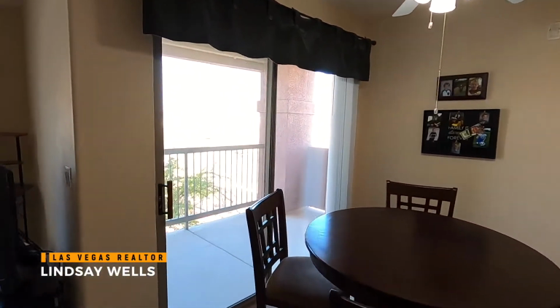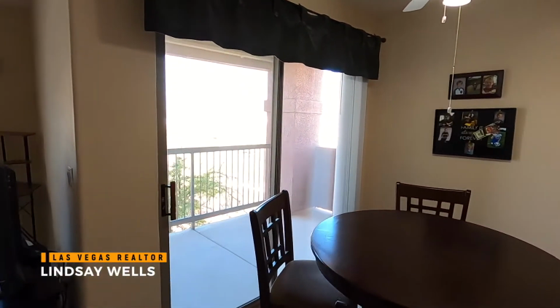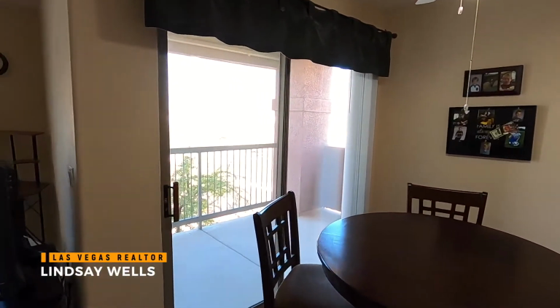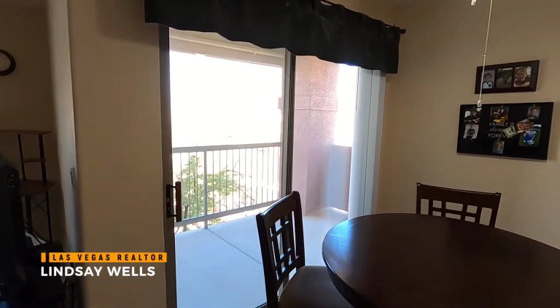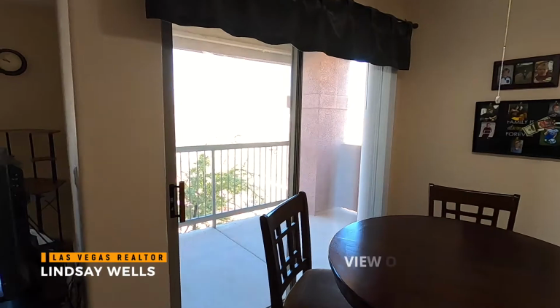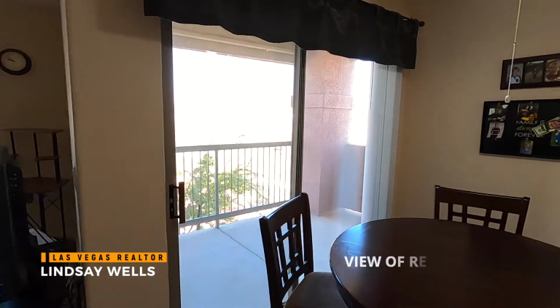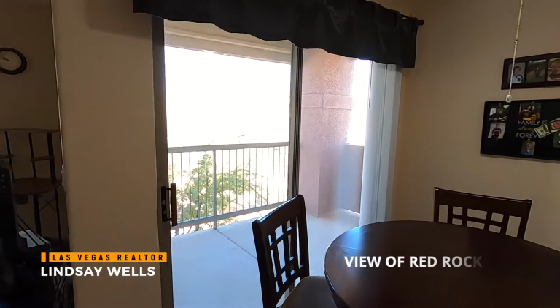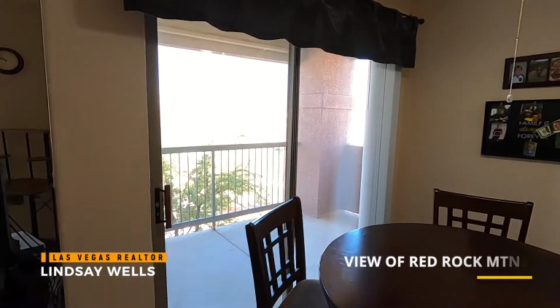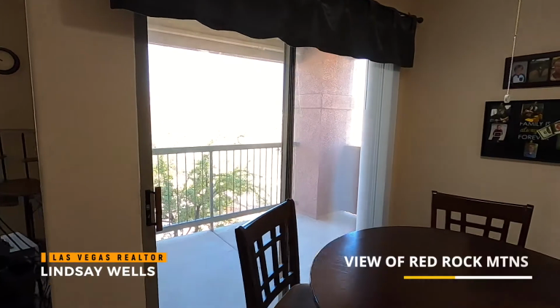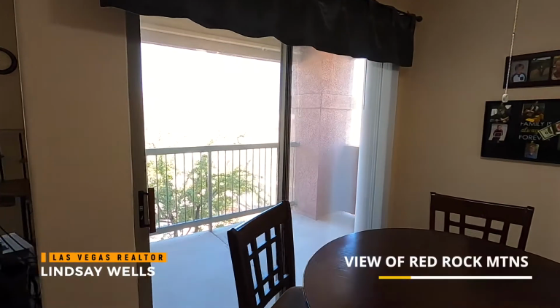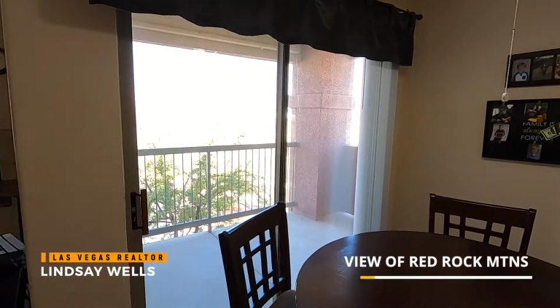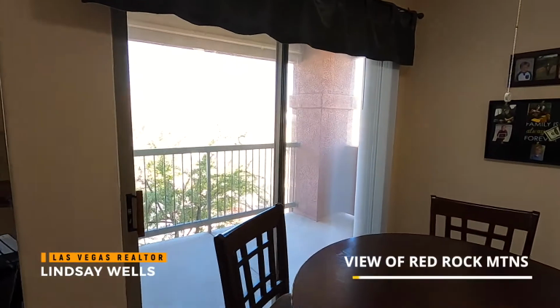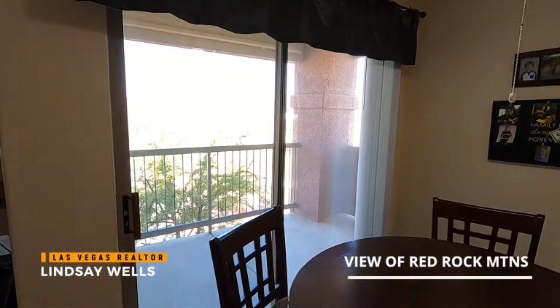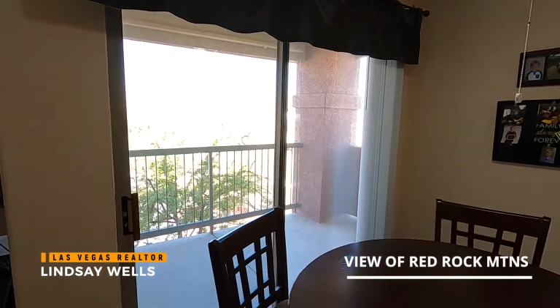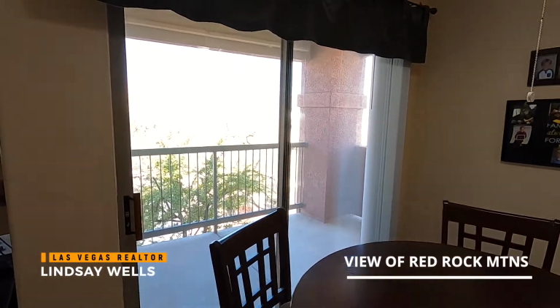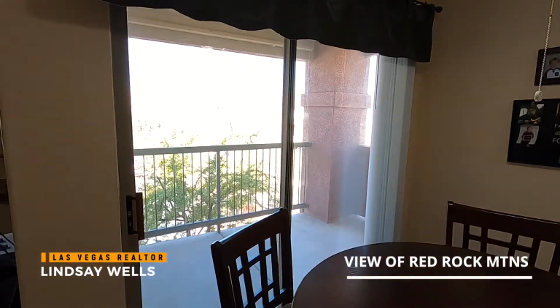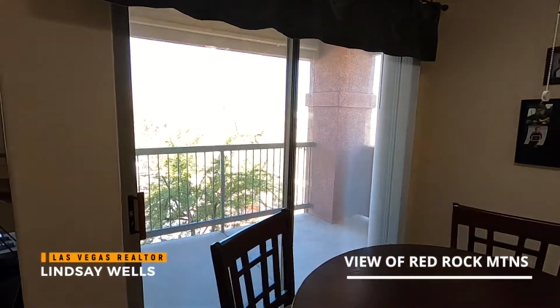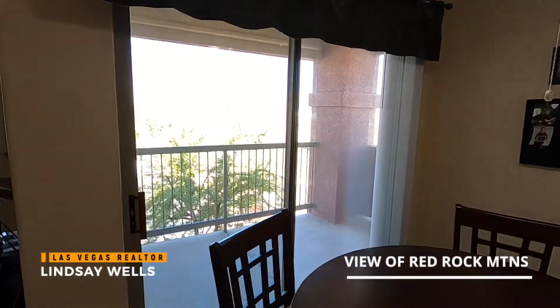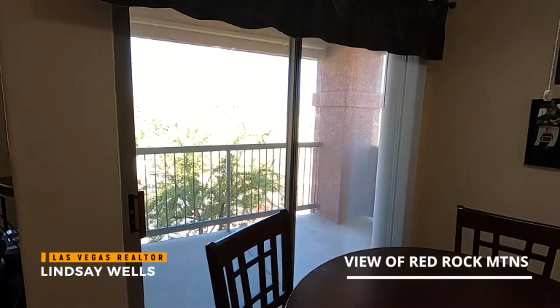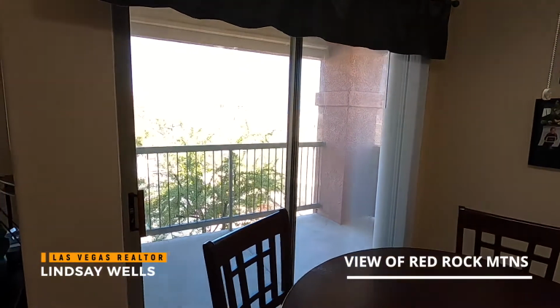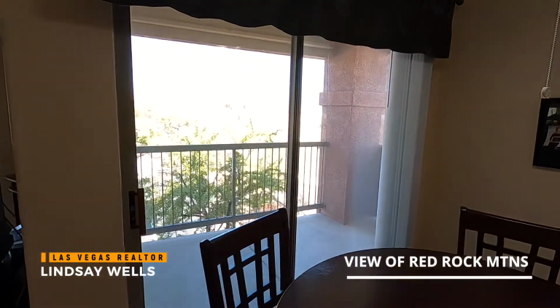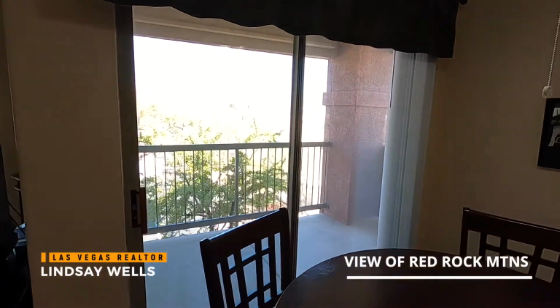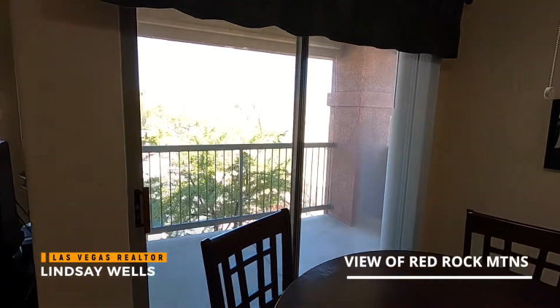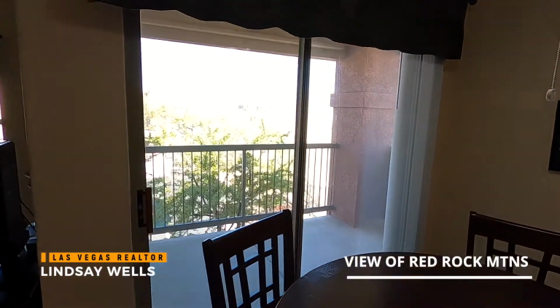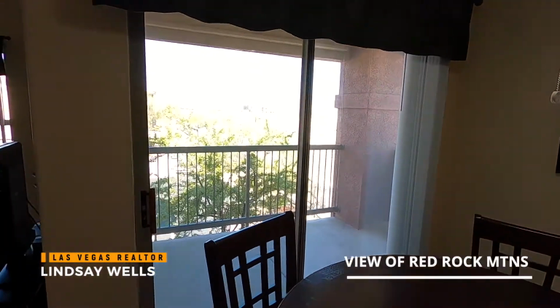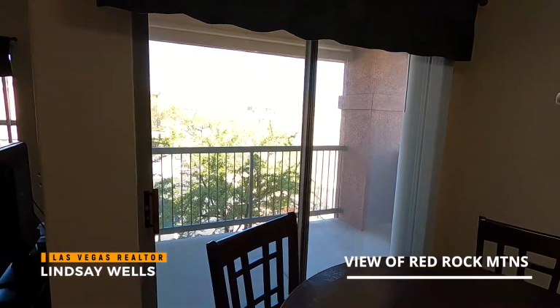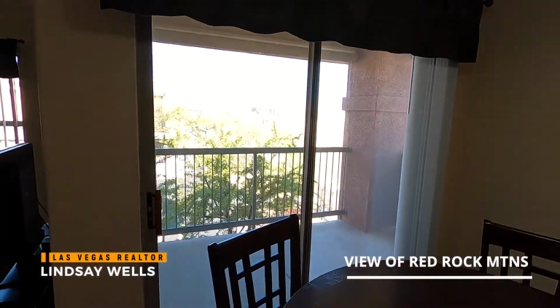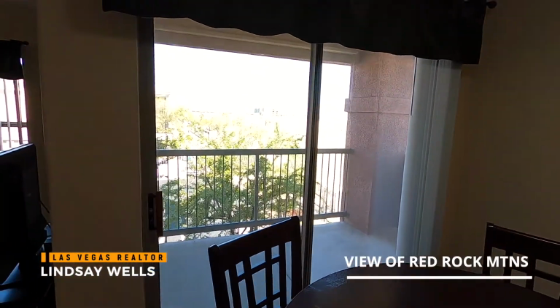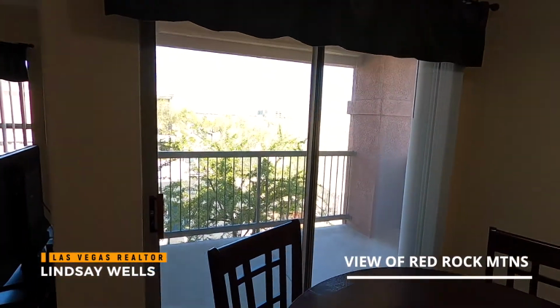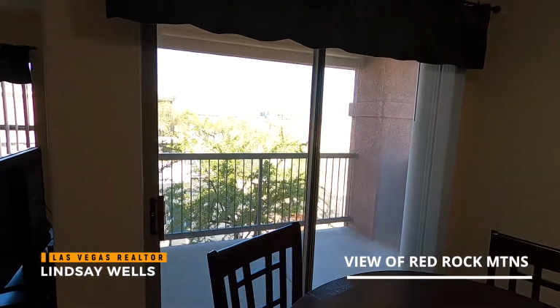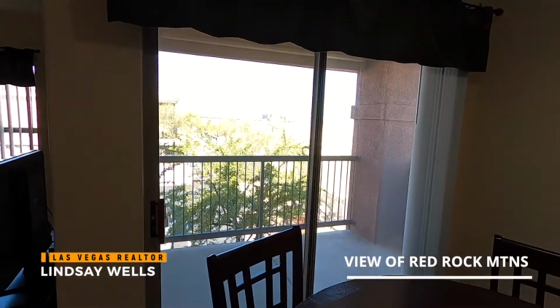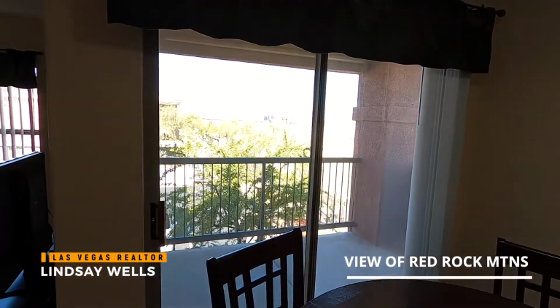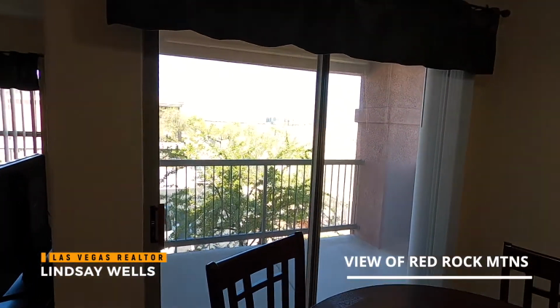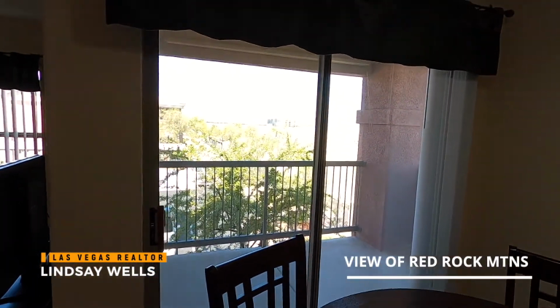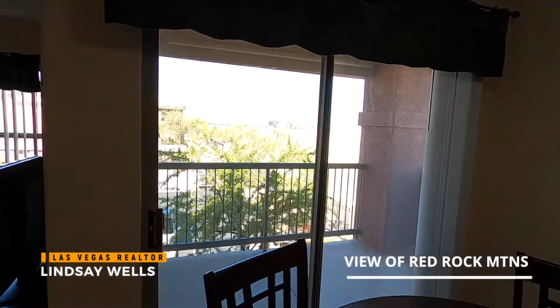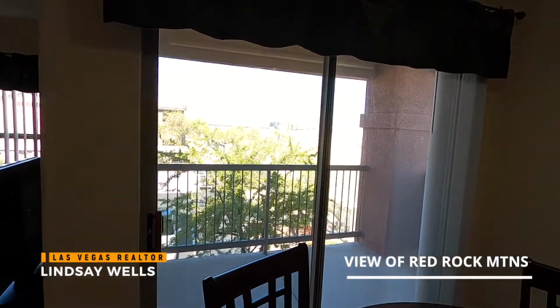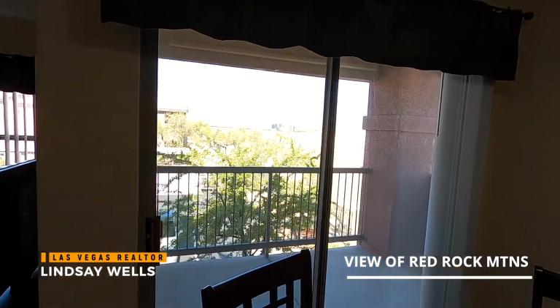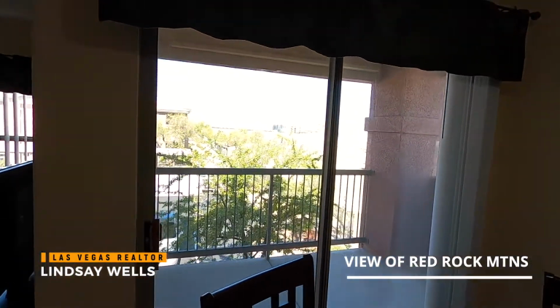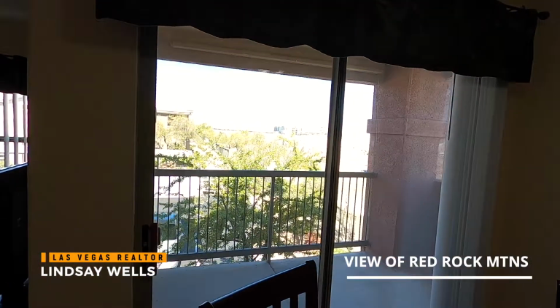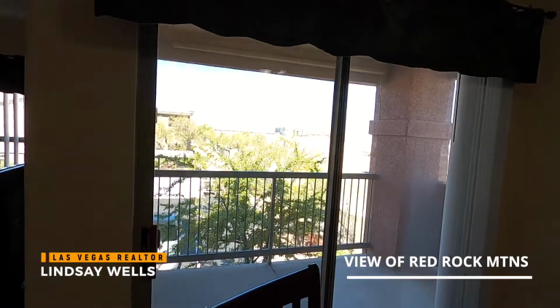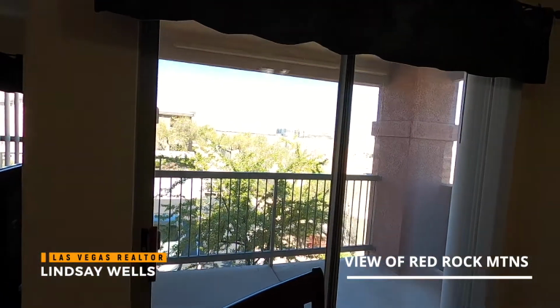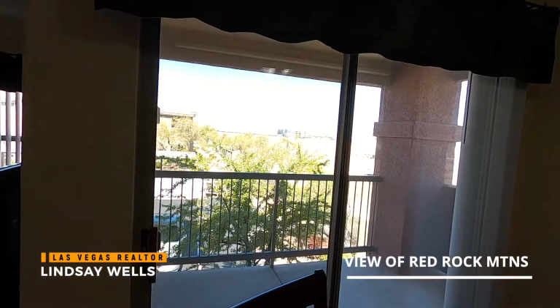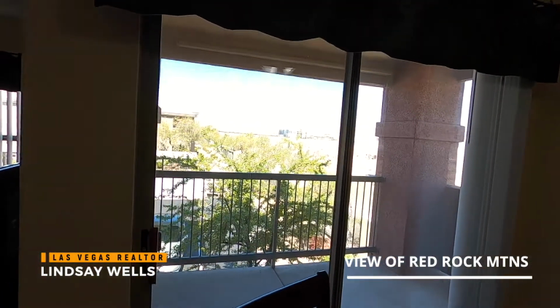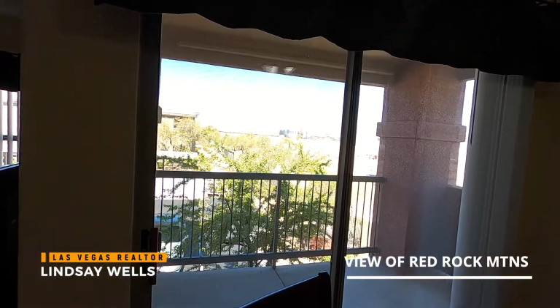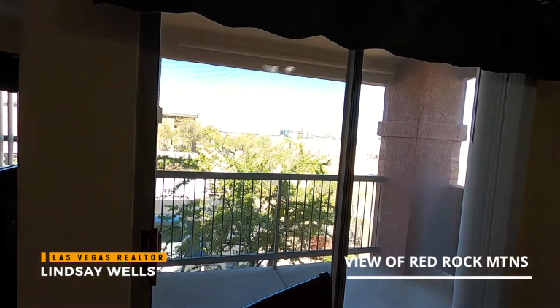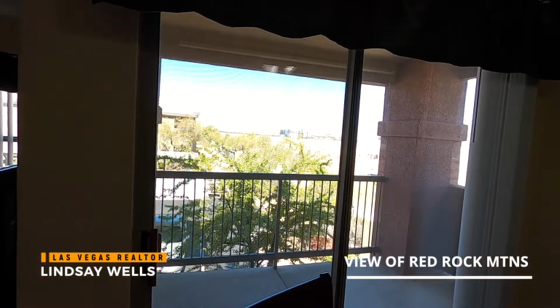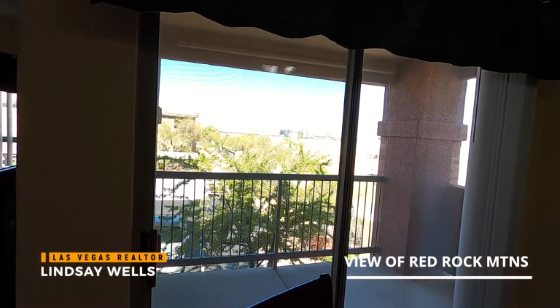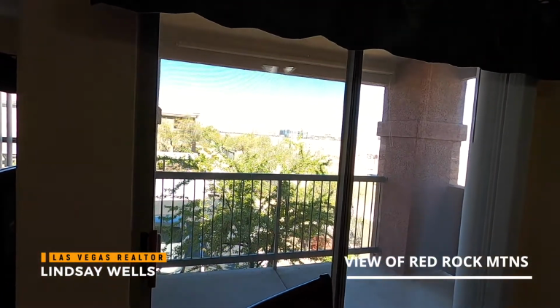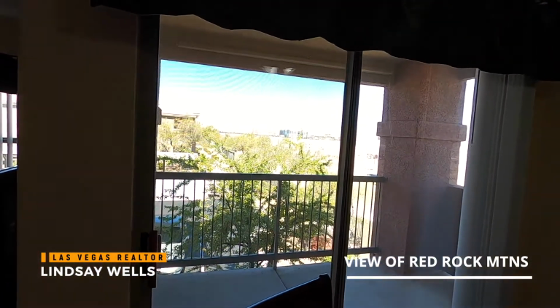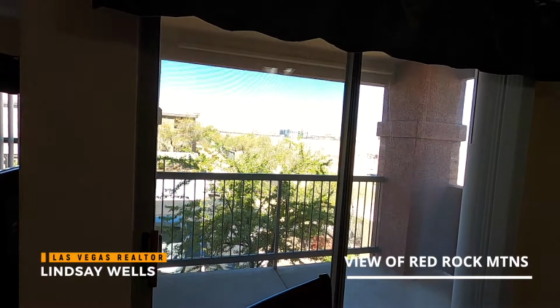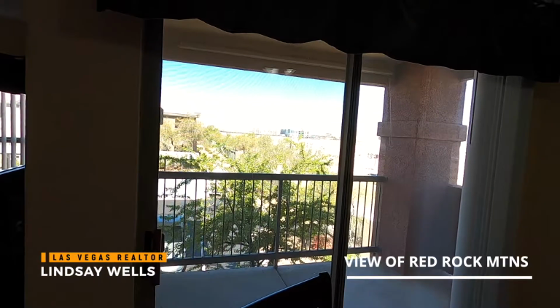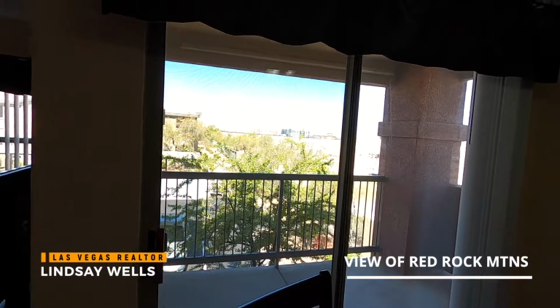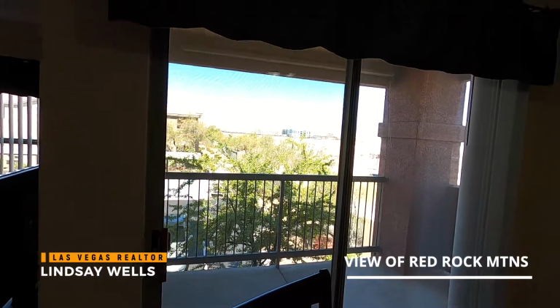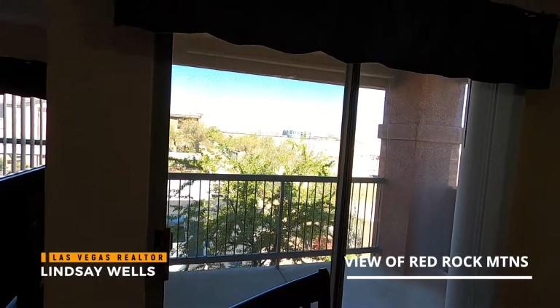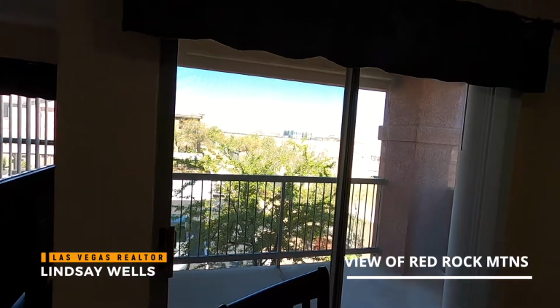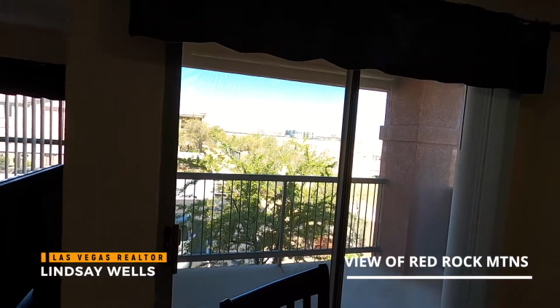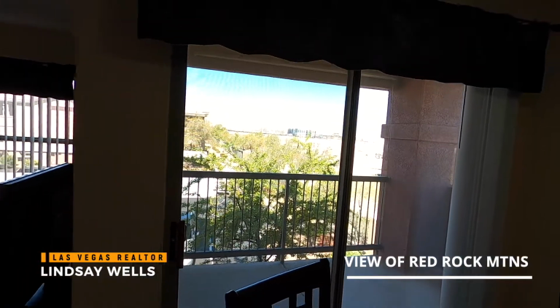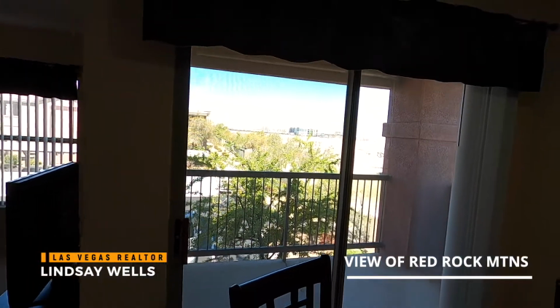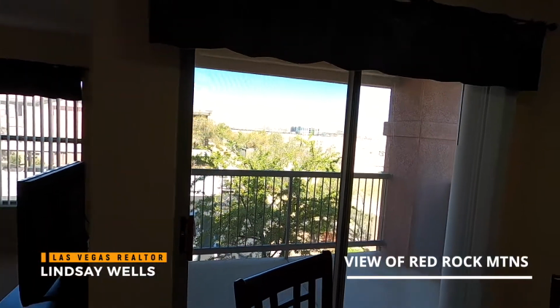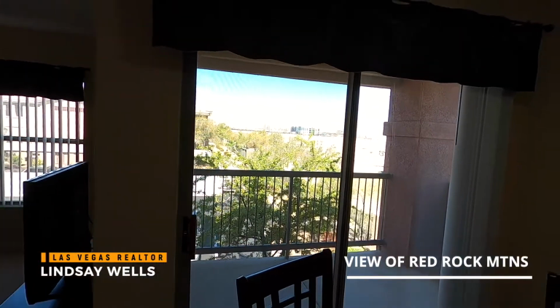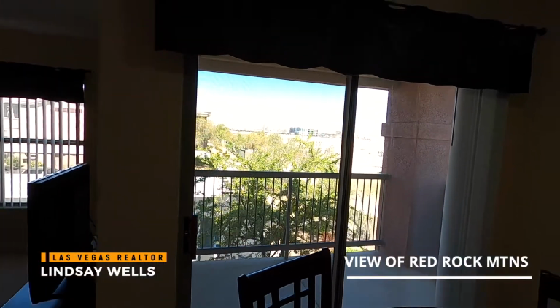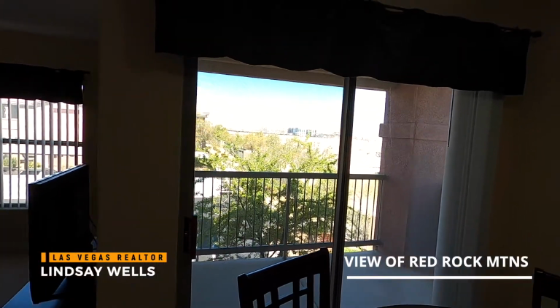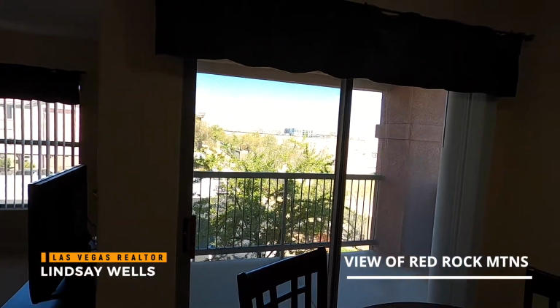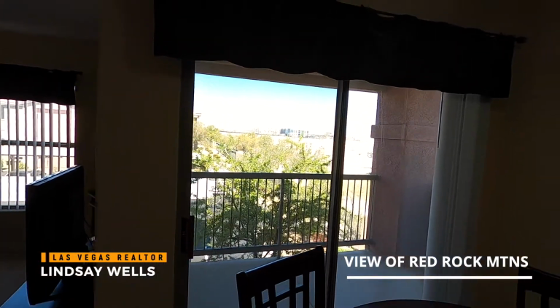Here we have the patio. We actually have a really nice view of the mountain range over there — the Red Rock Mountain Range.